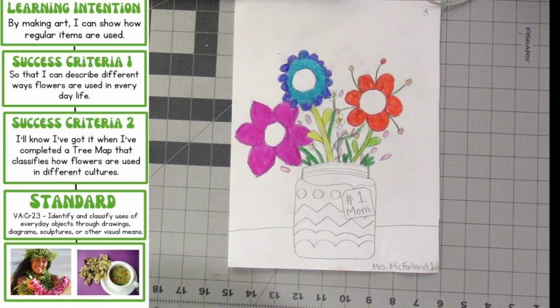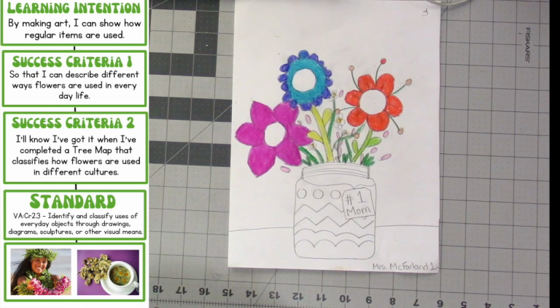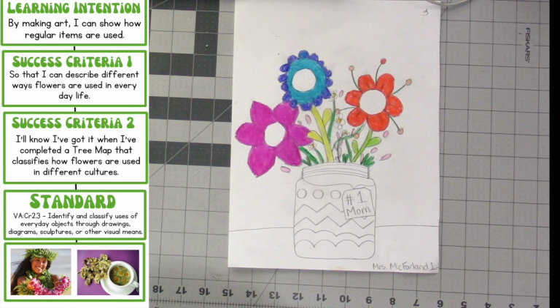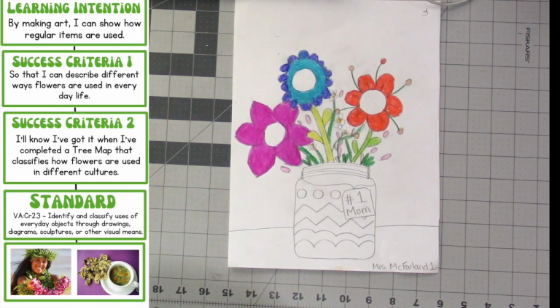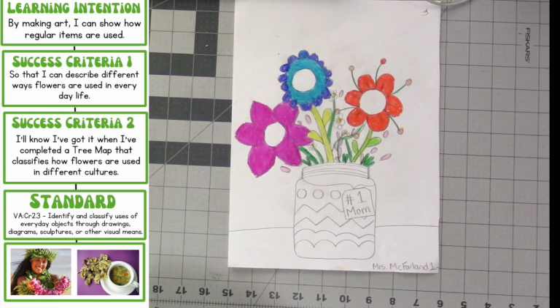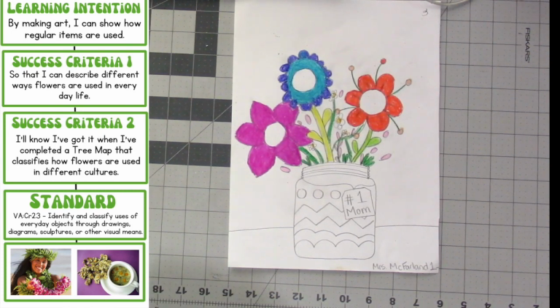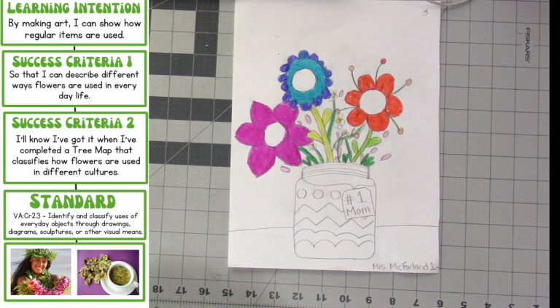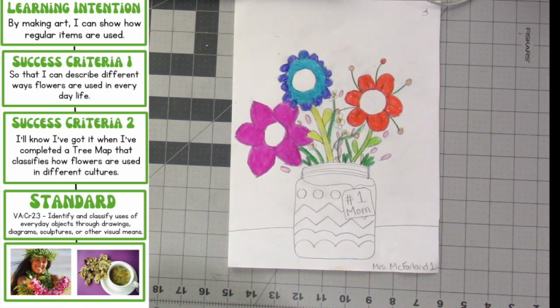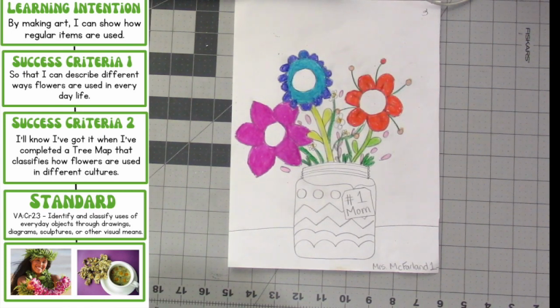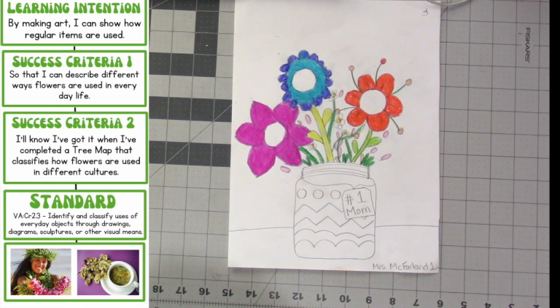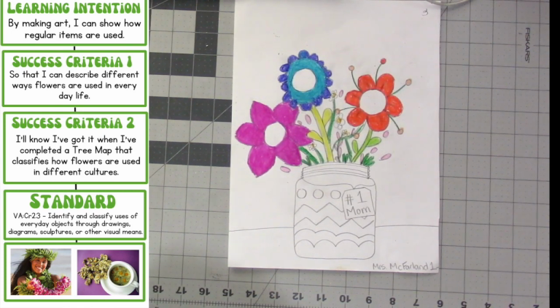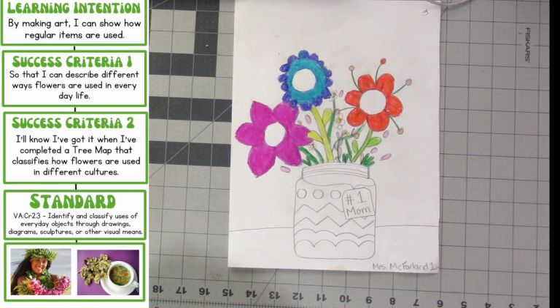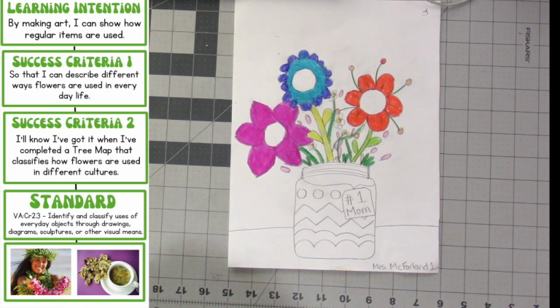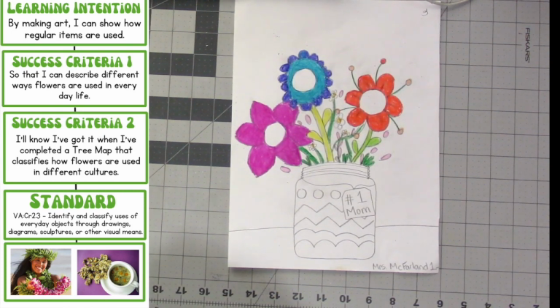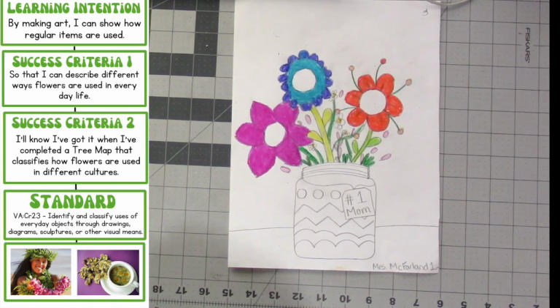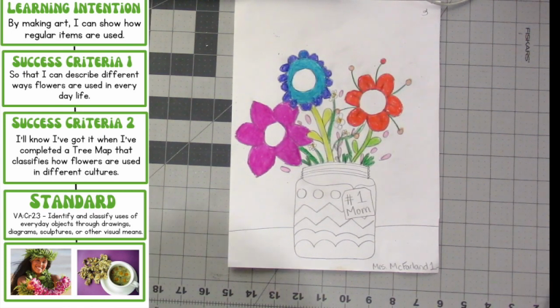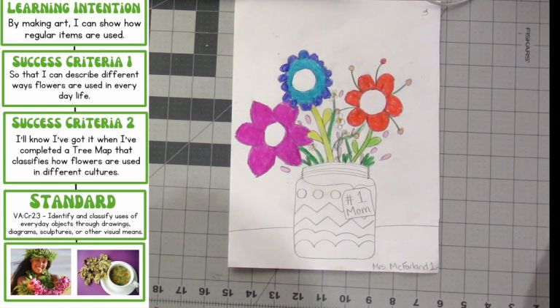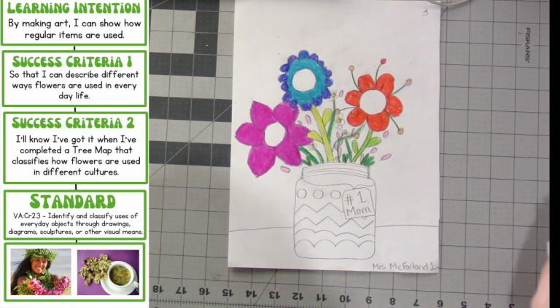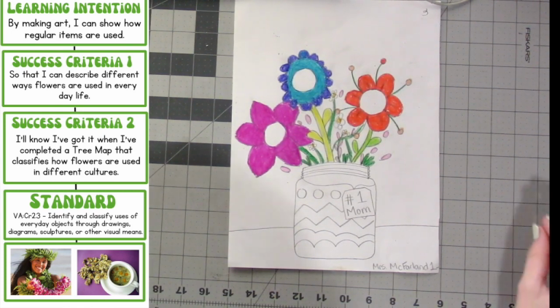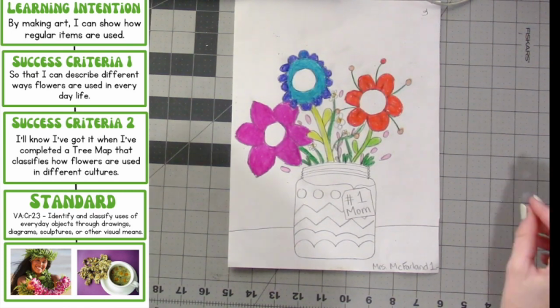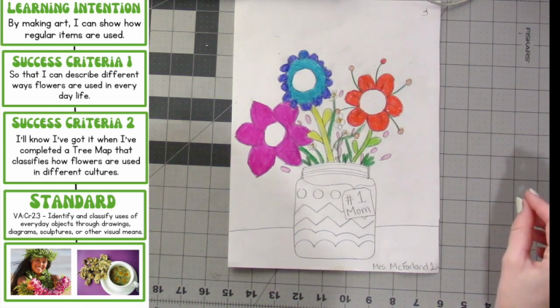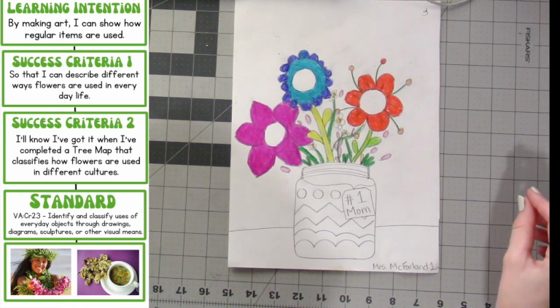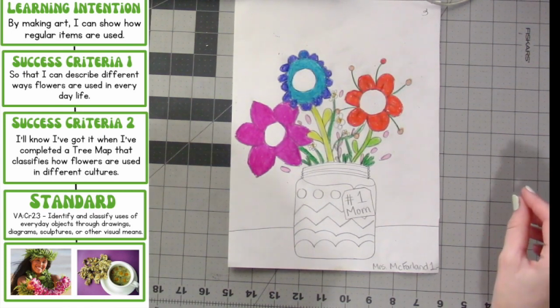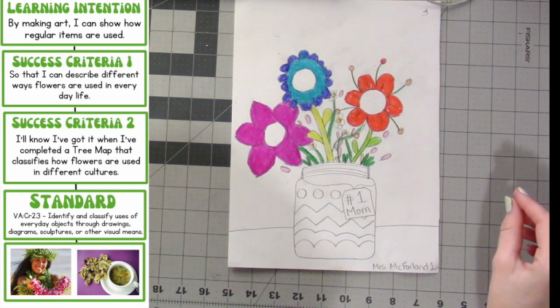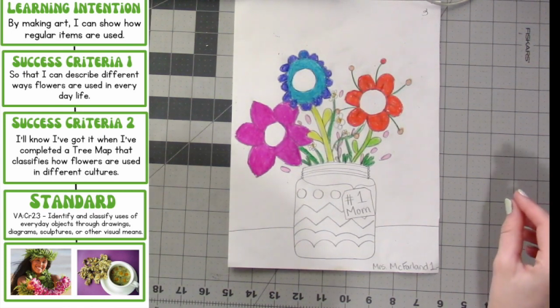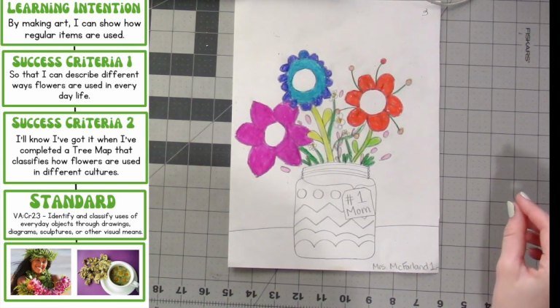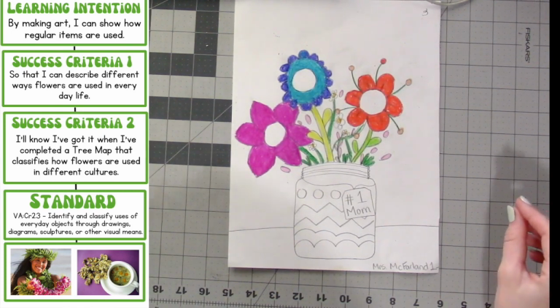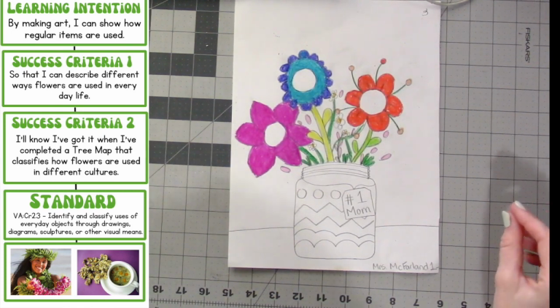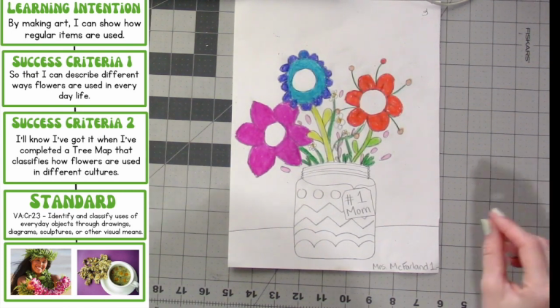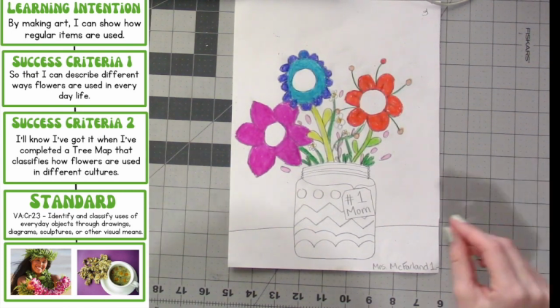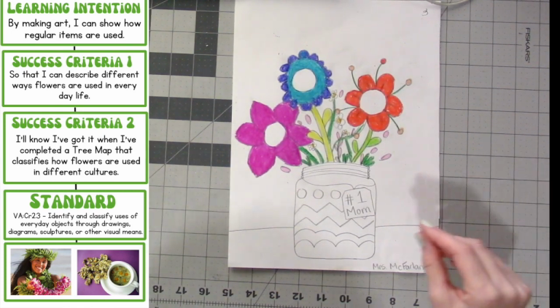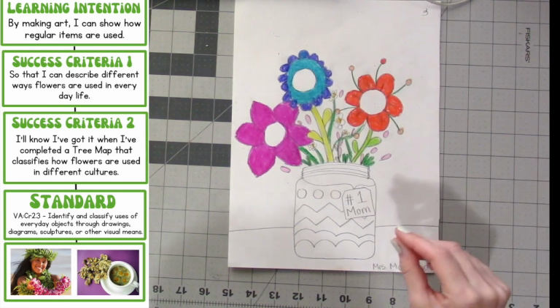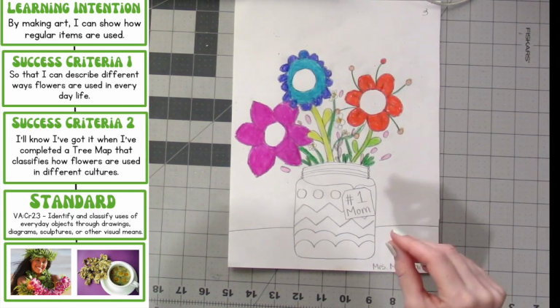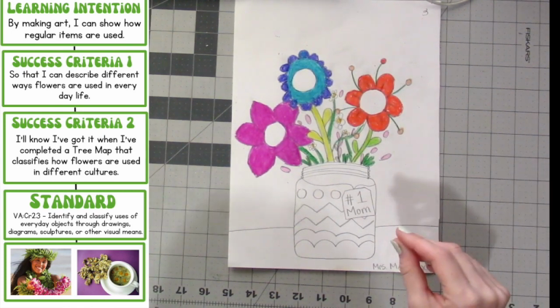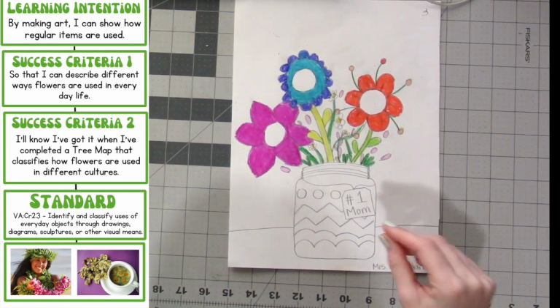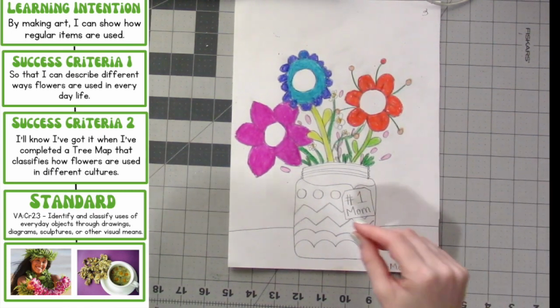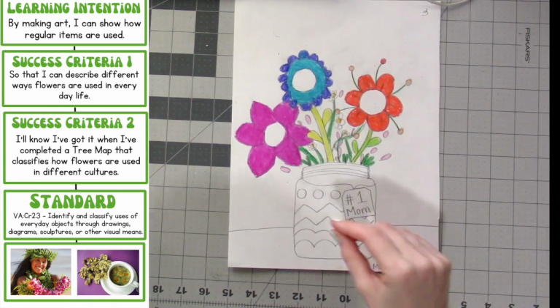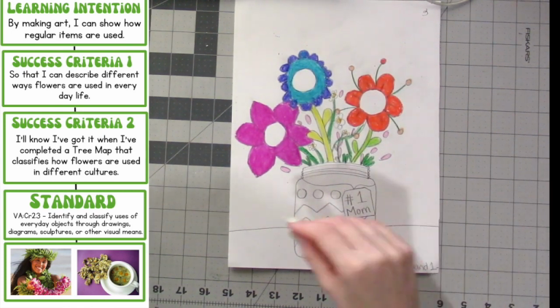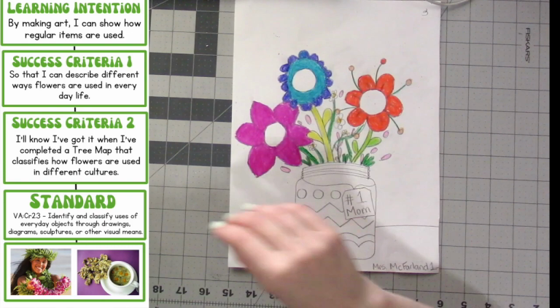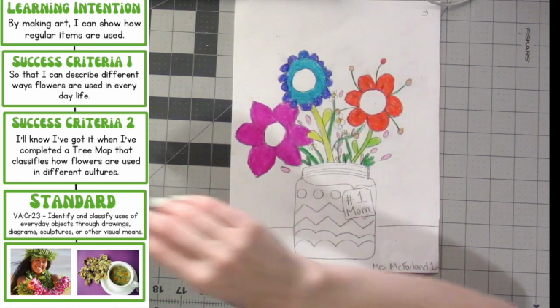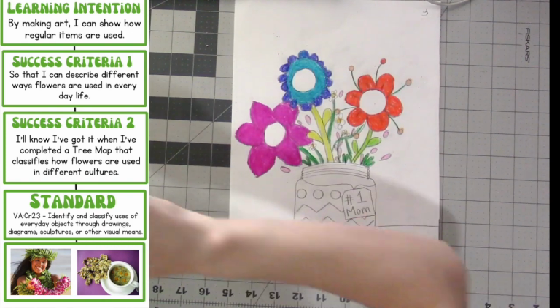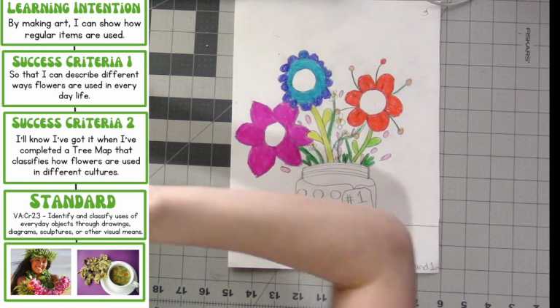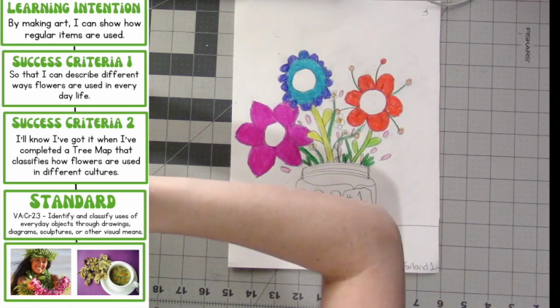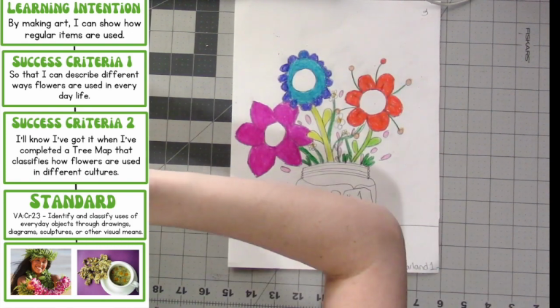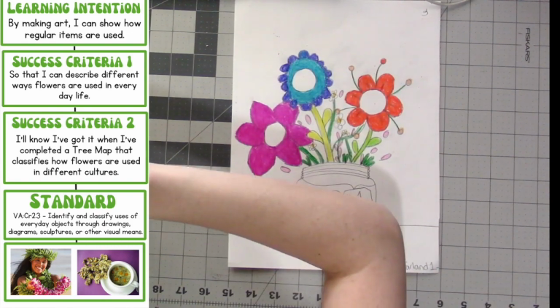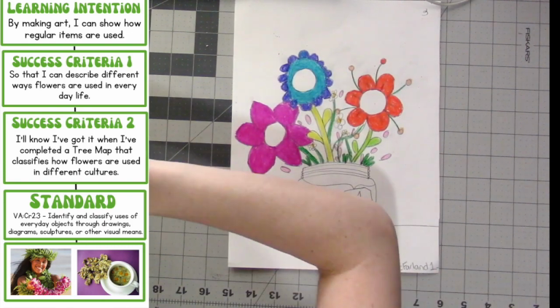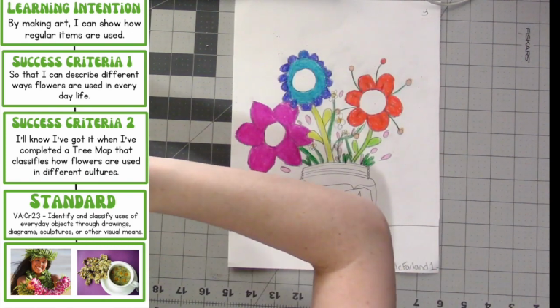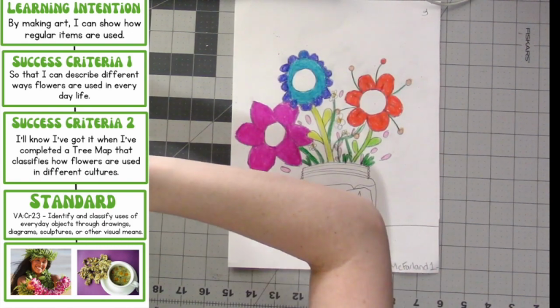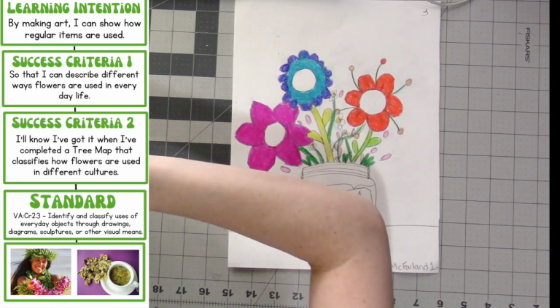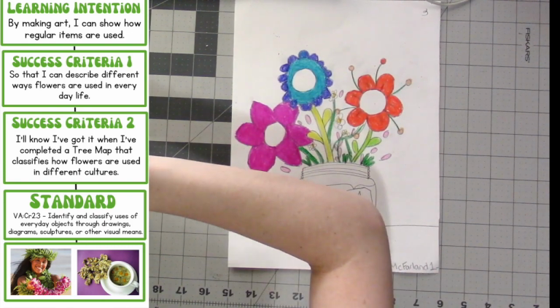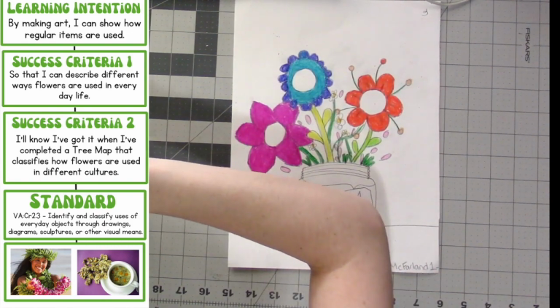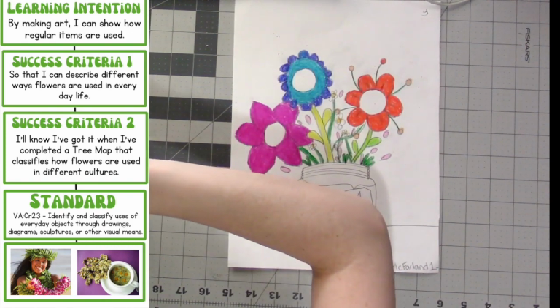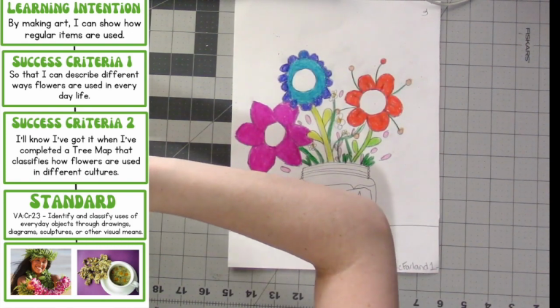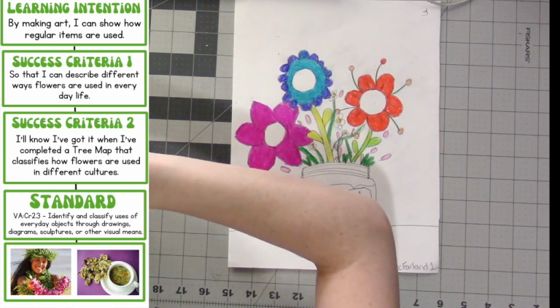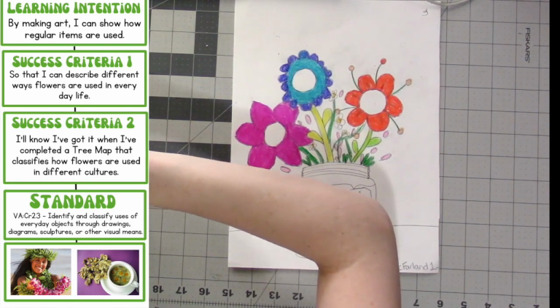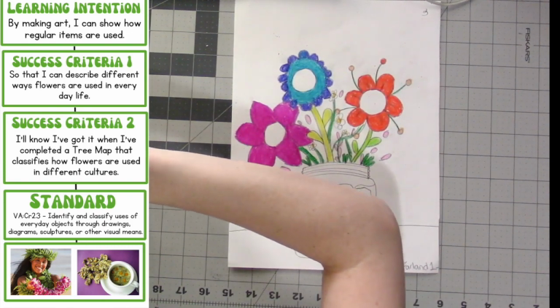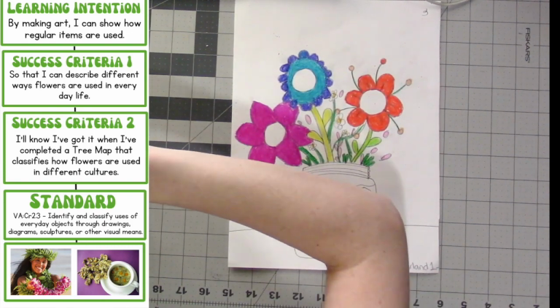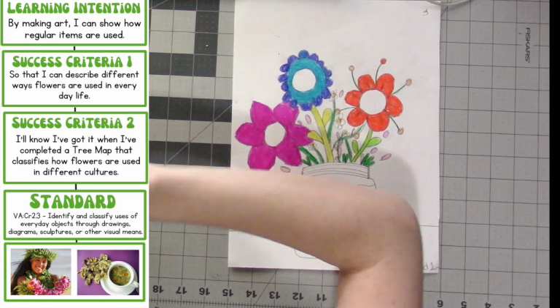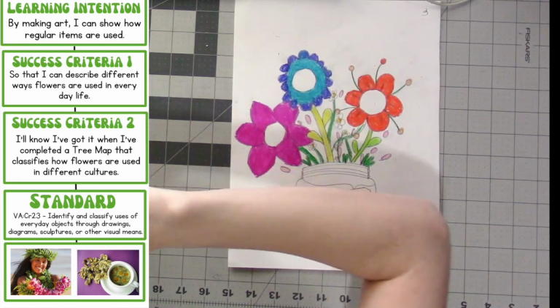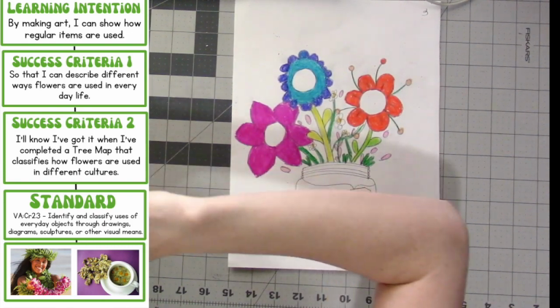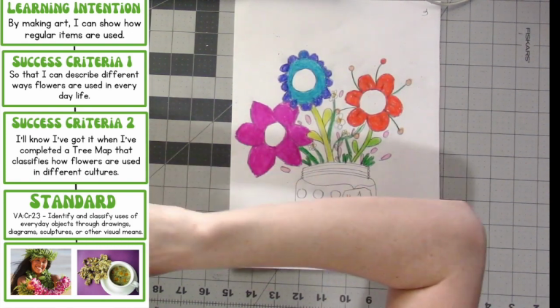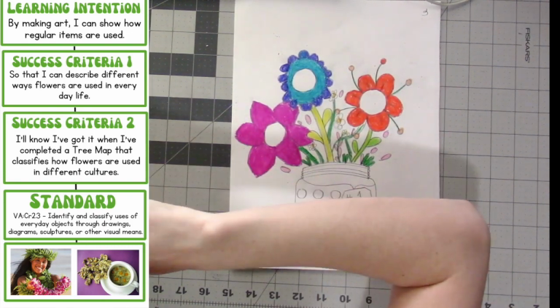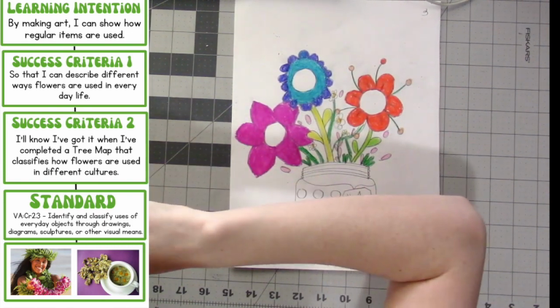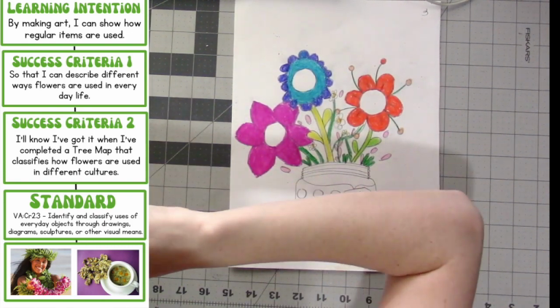Hello art people! In our last video, we colored our flowers, and in the video before that, we drew them. In this video, we're going to be coloring our vase.